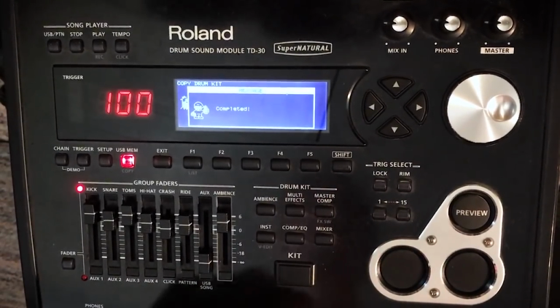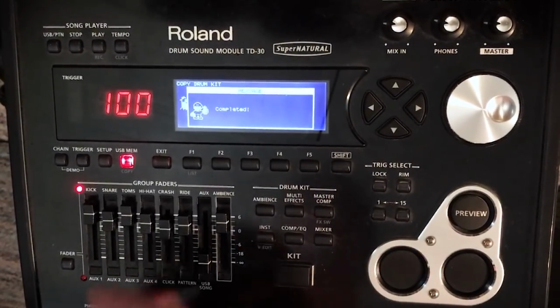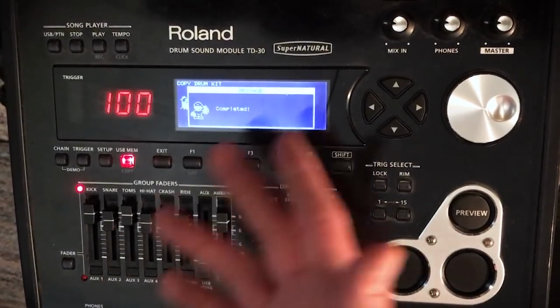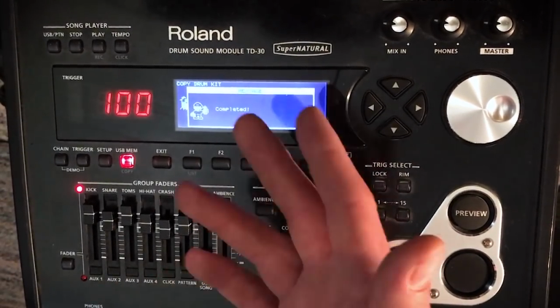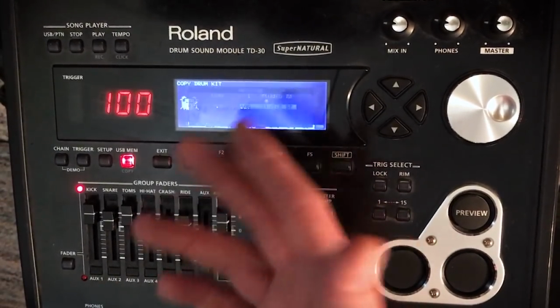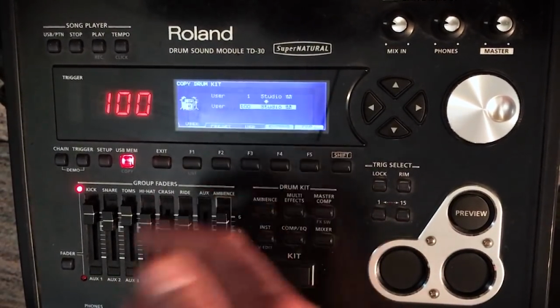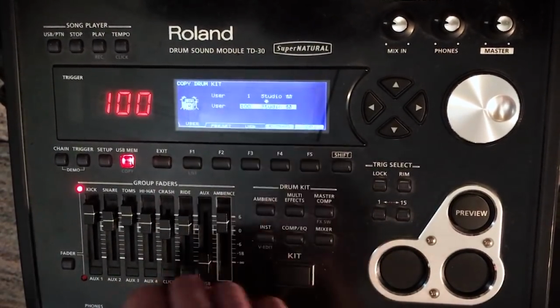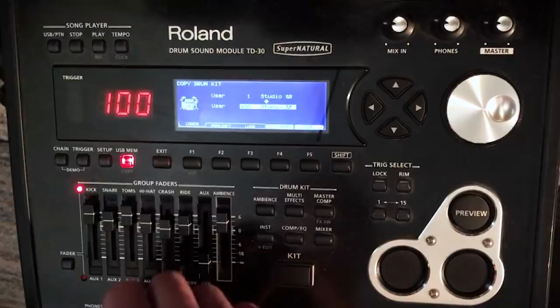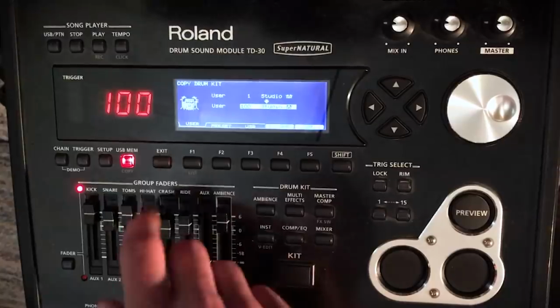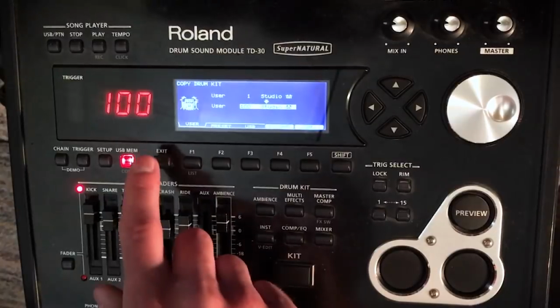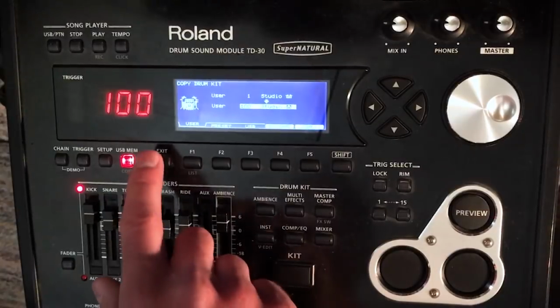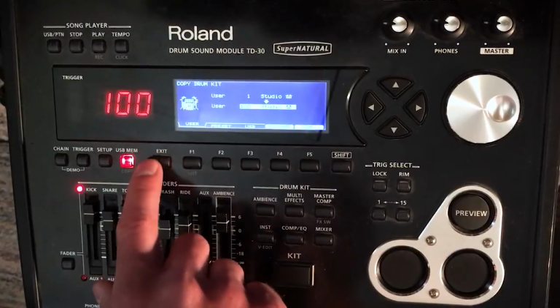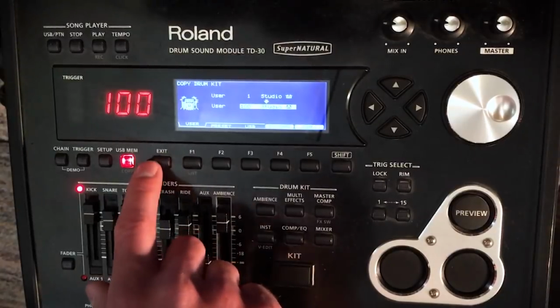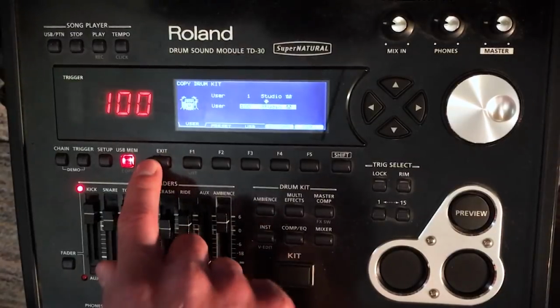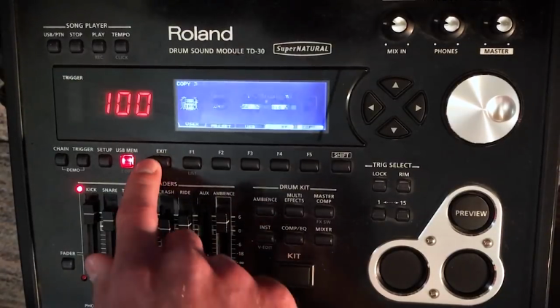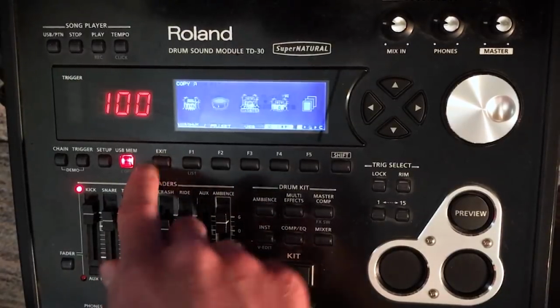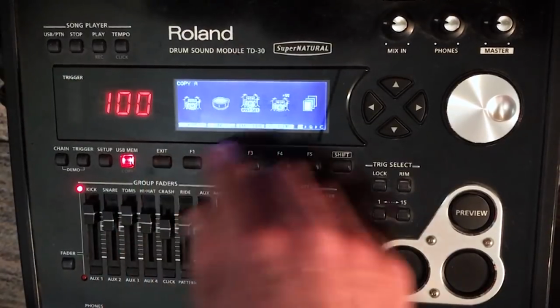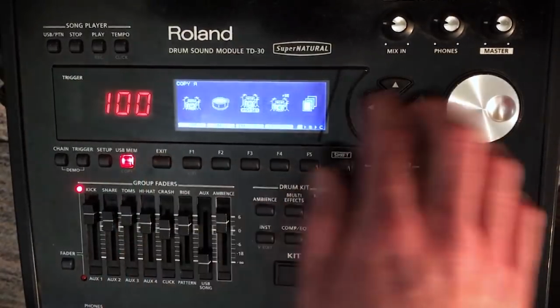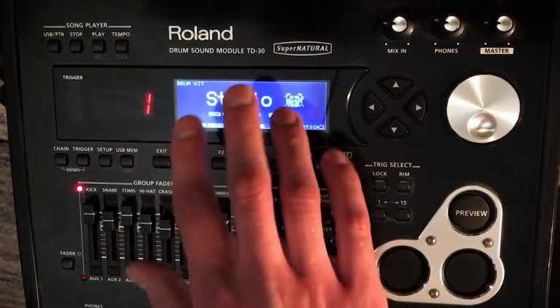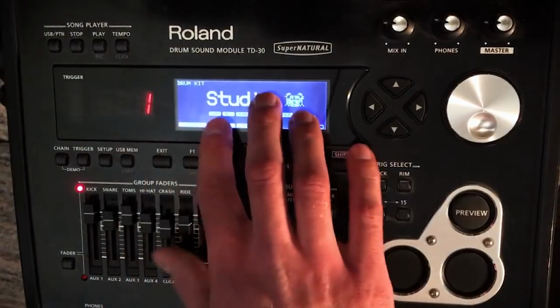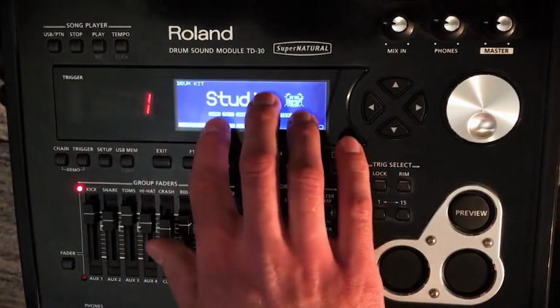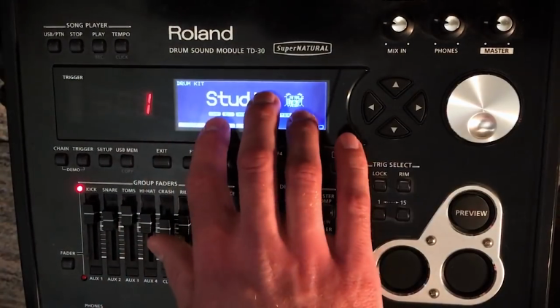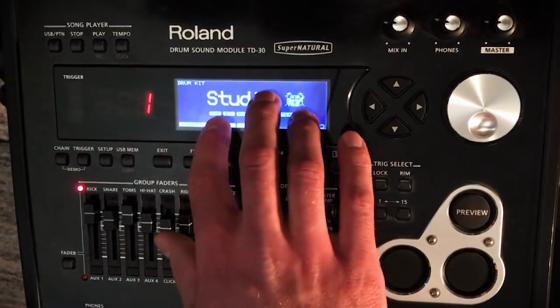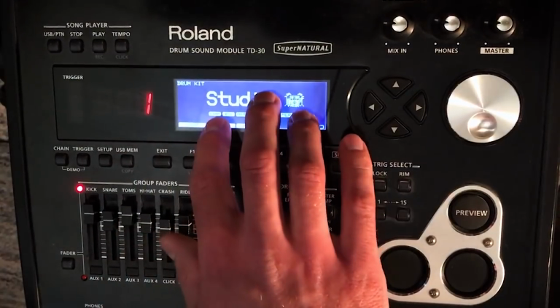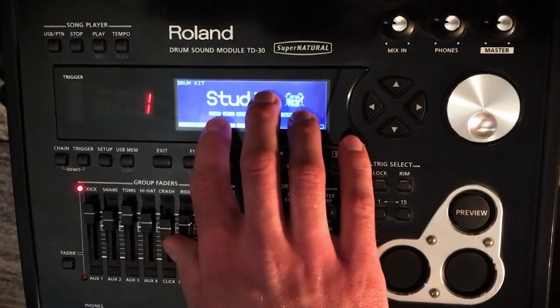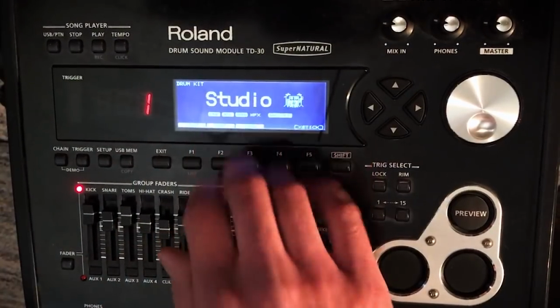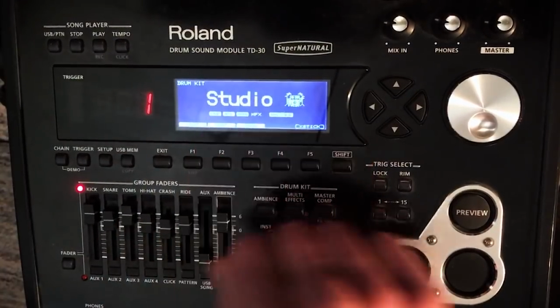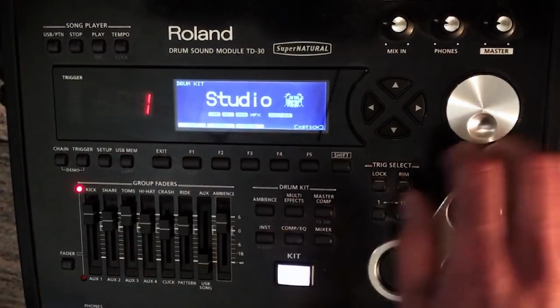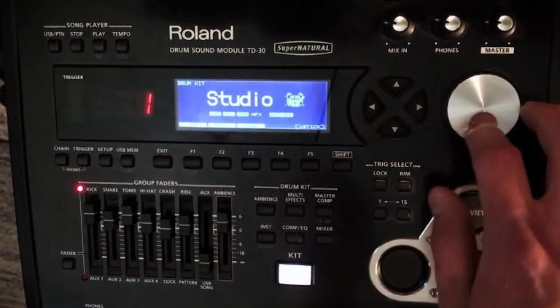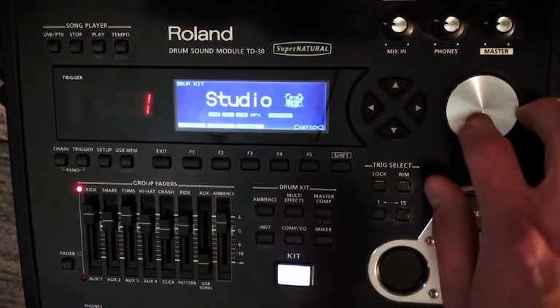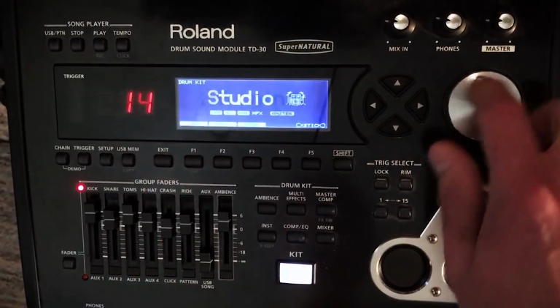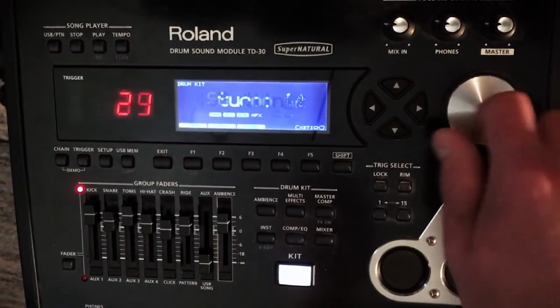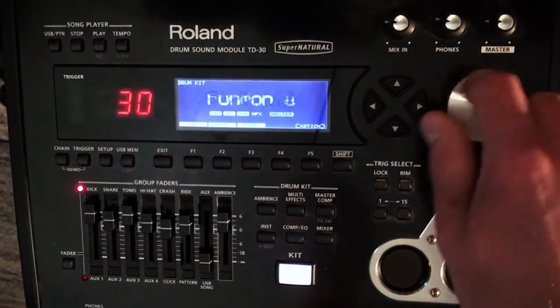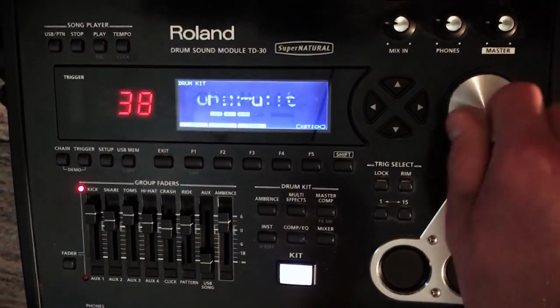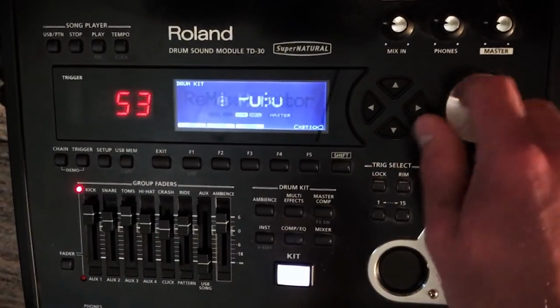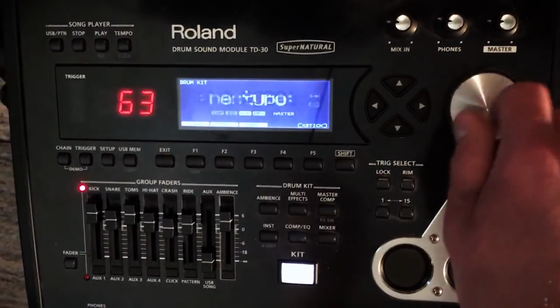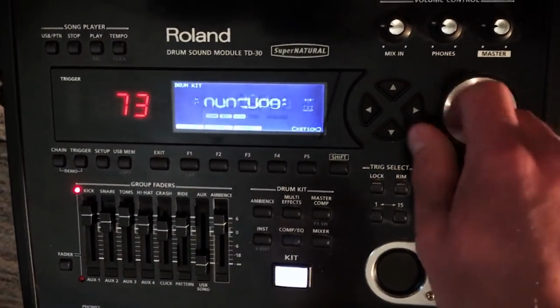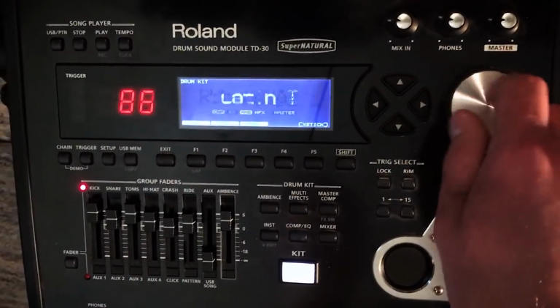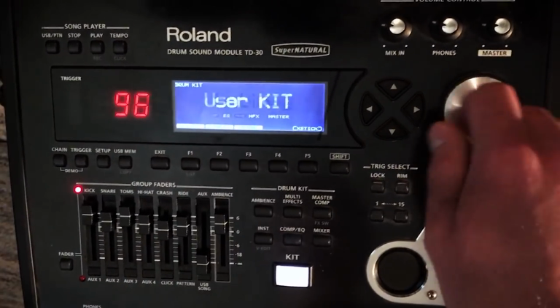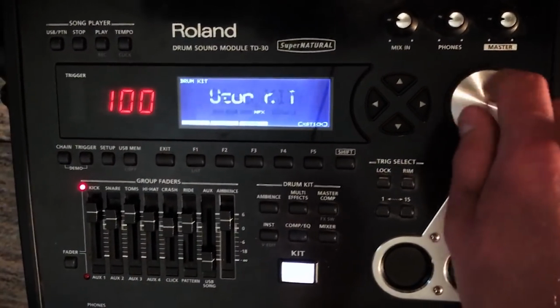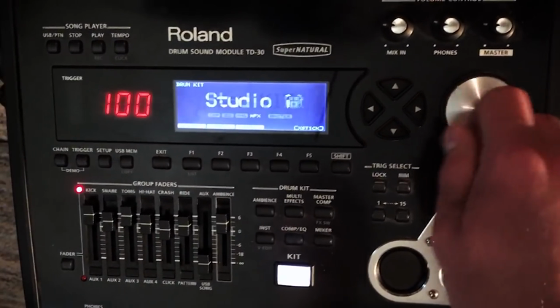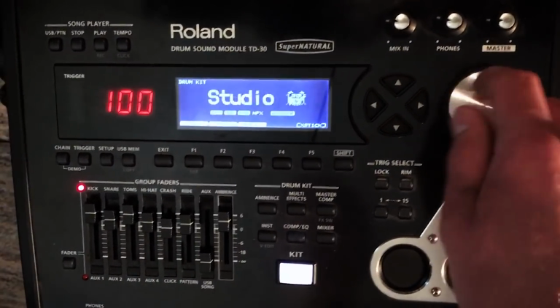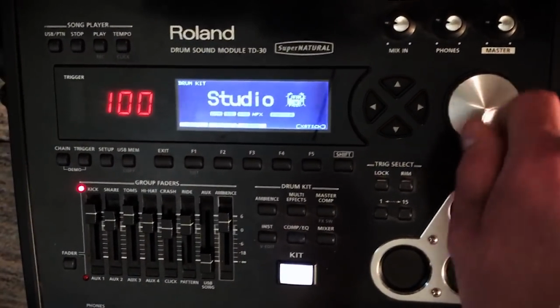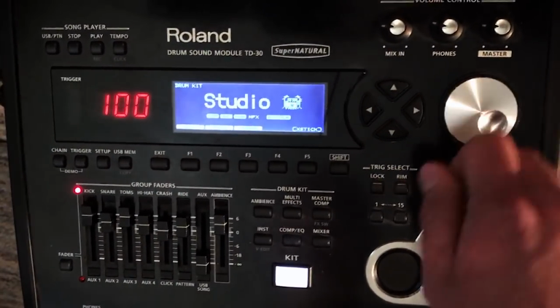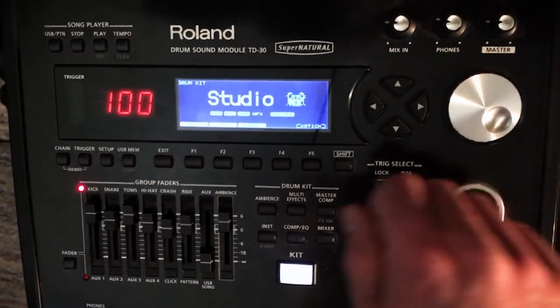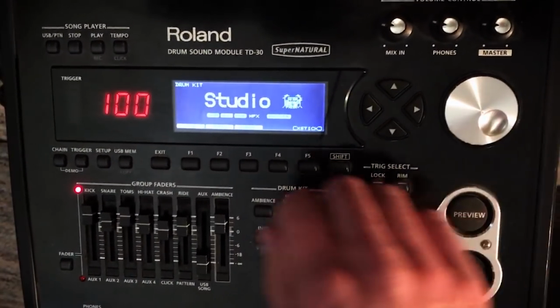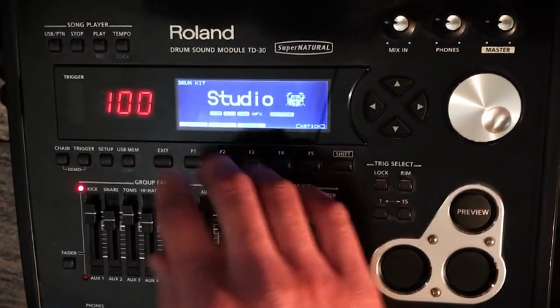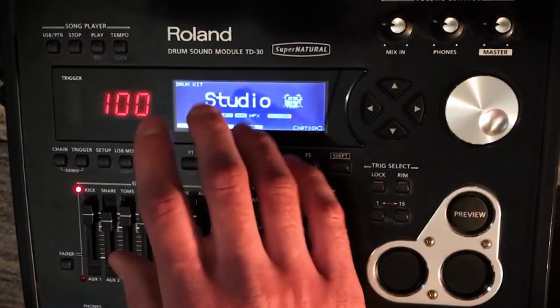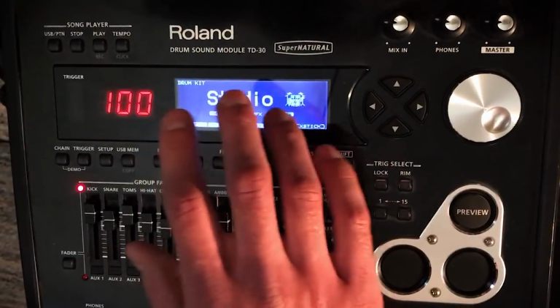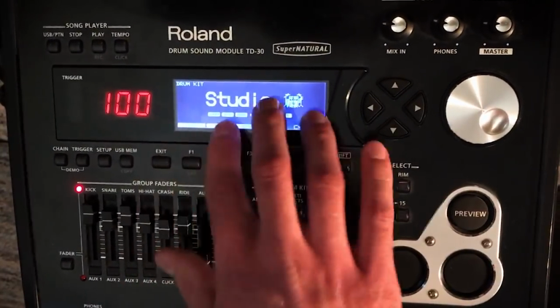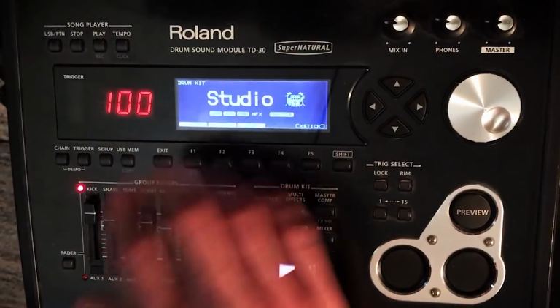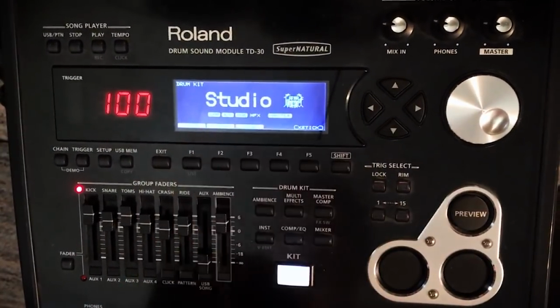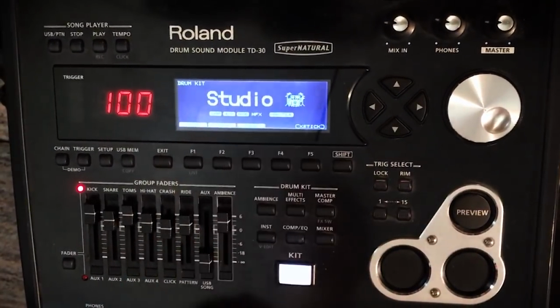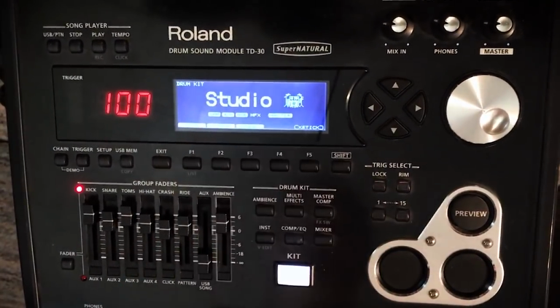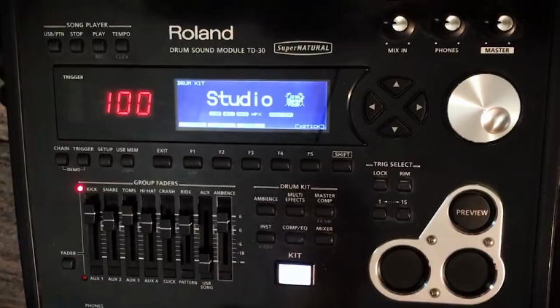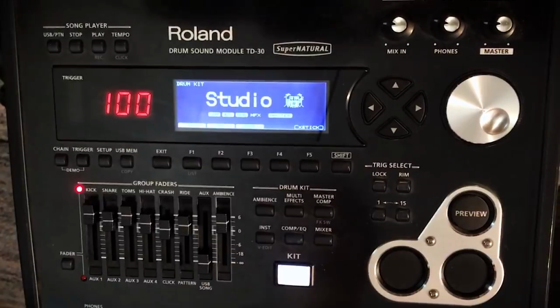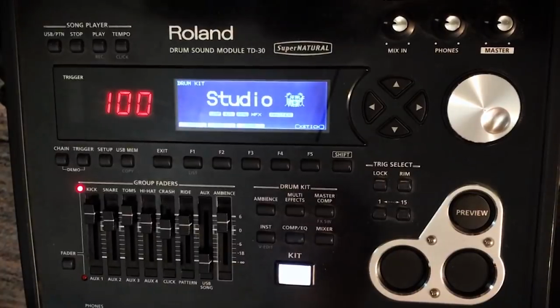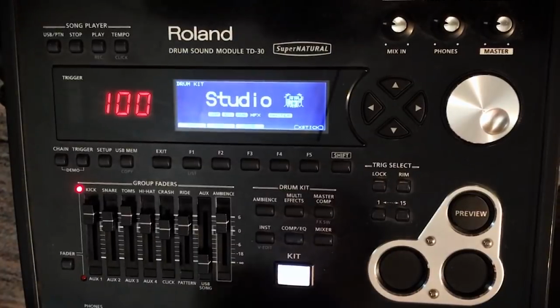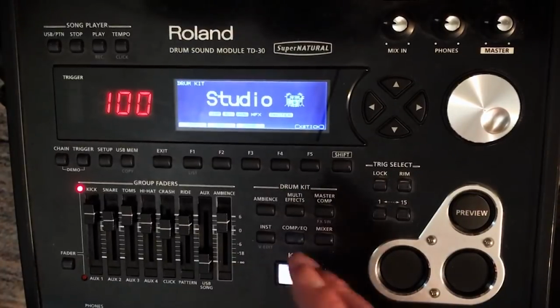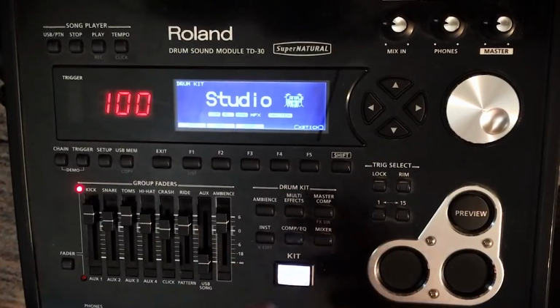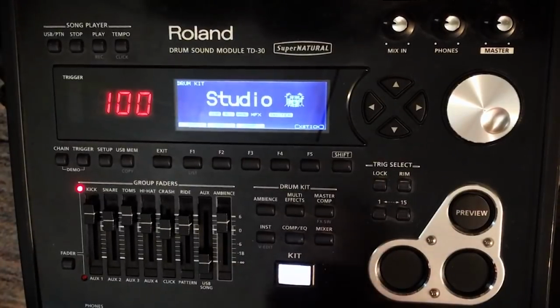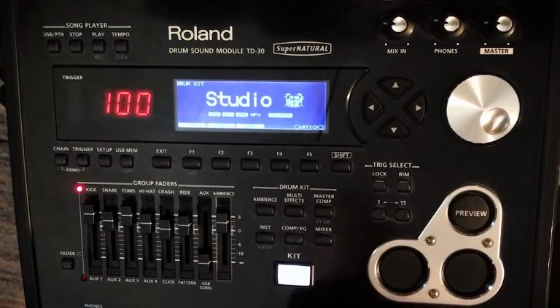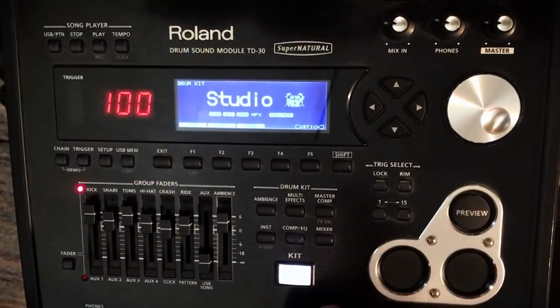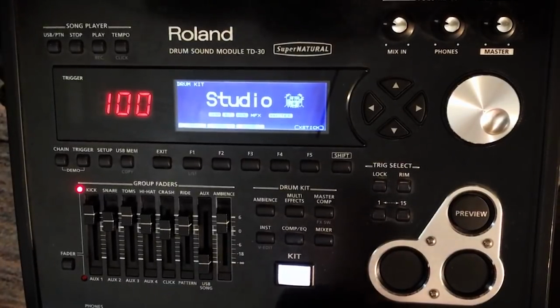And there it is. Let's check on that — kit 1 says Studio, kit 100 says Studio. So we did the right thing.